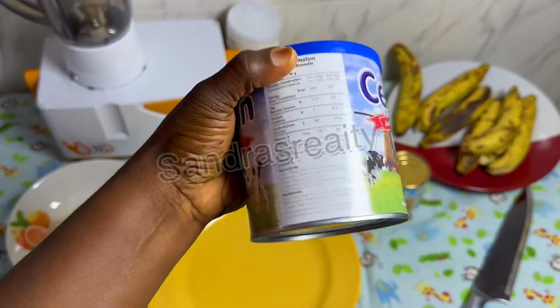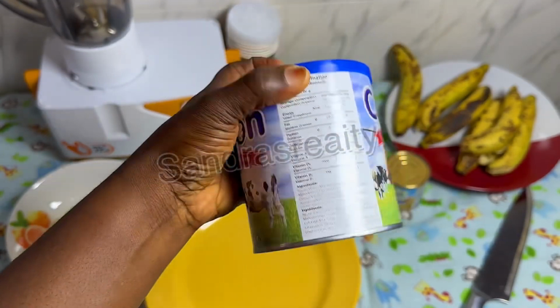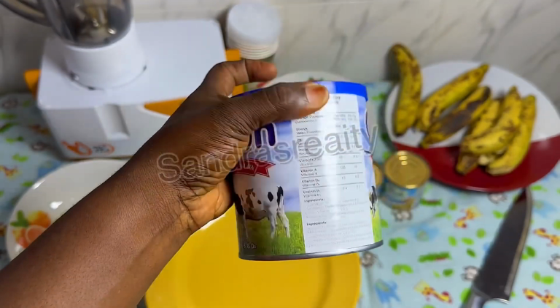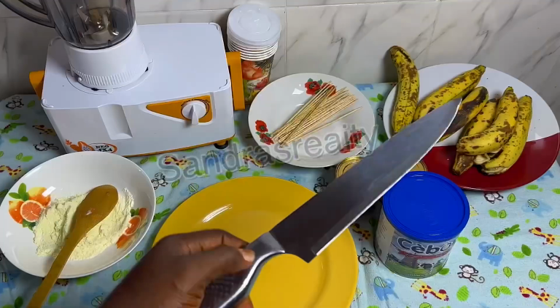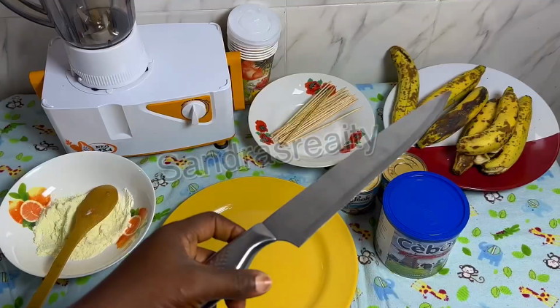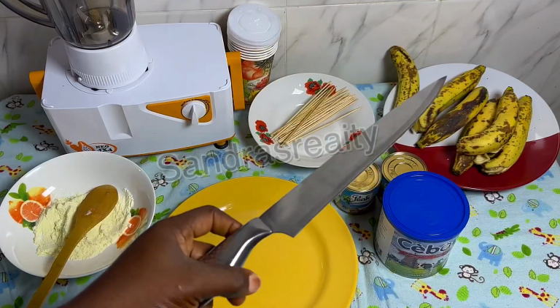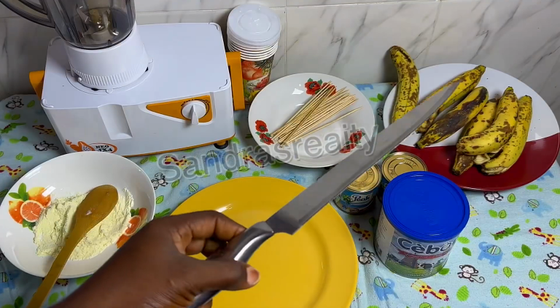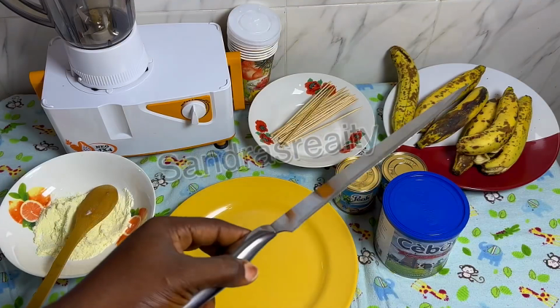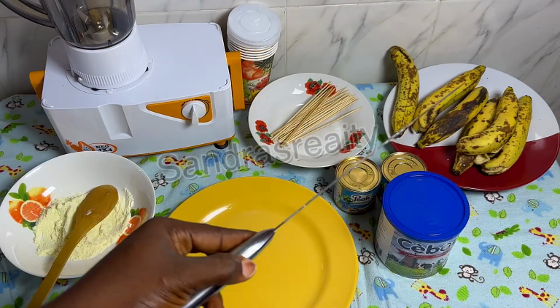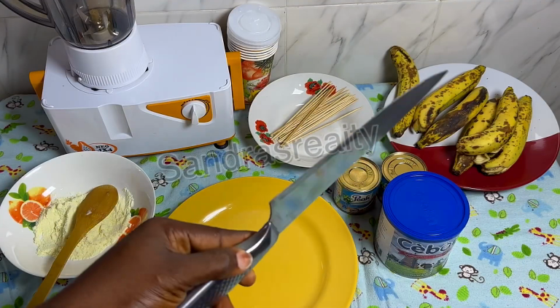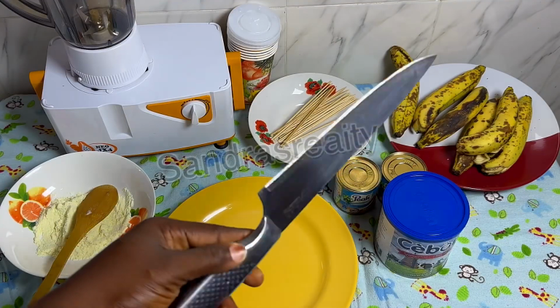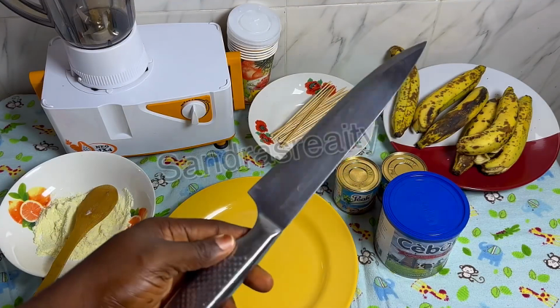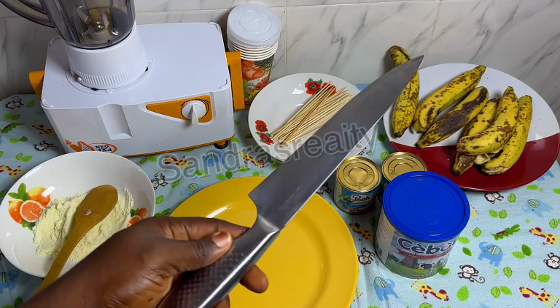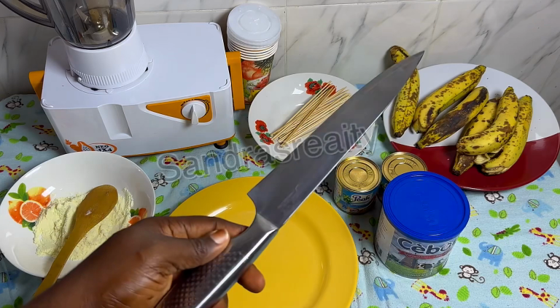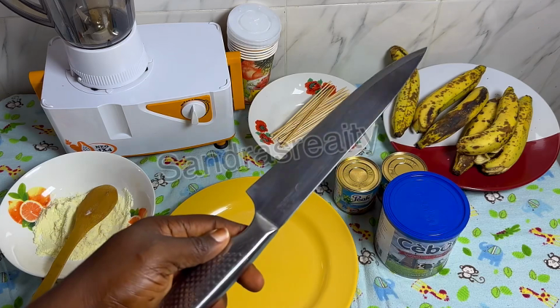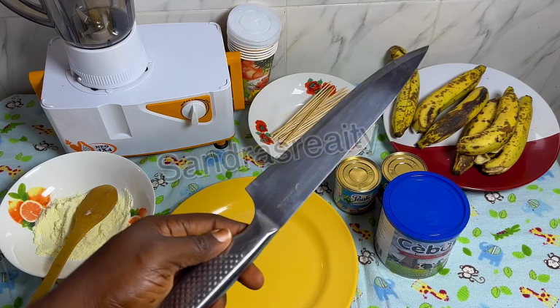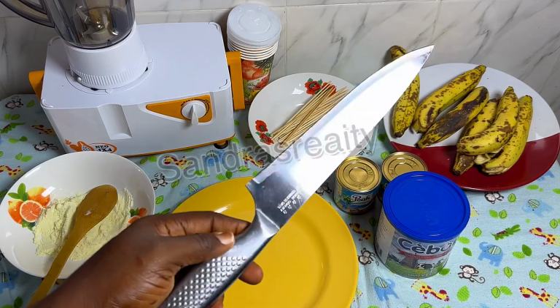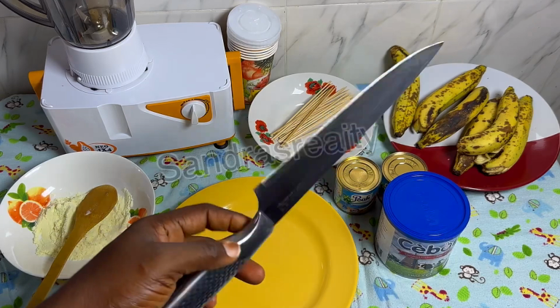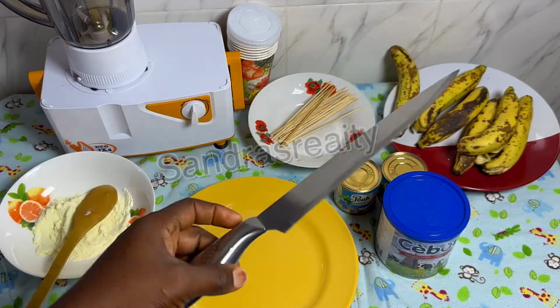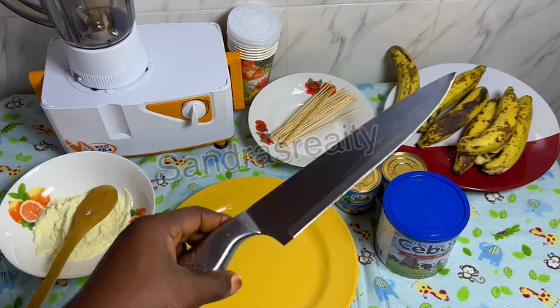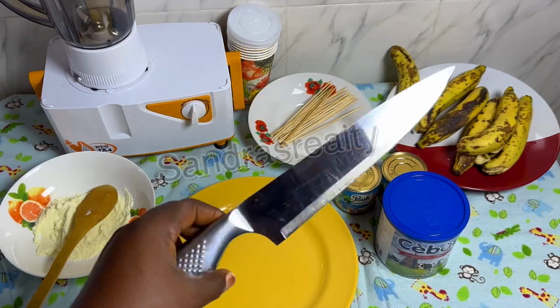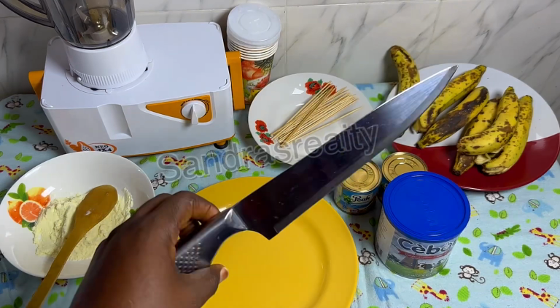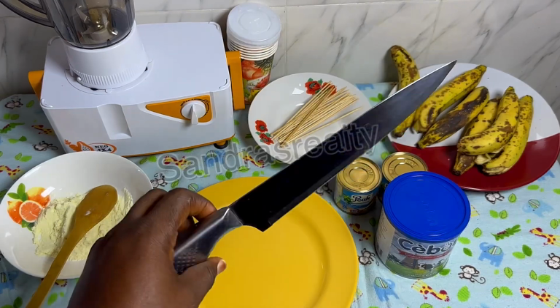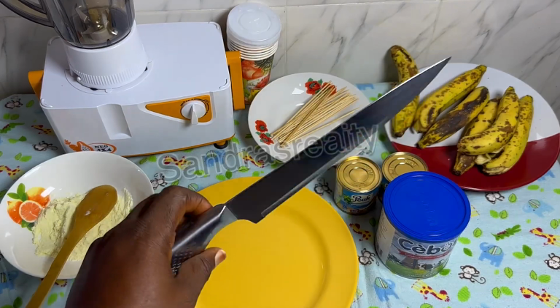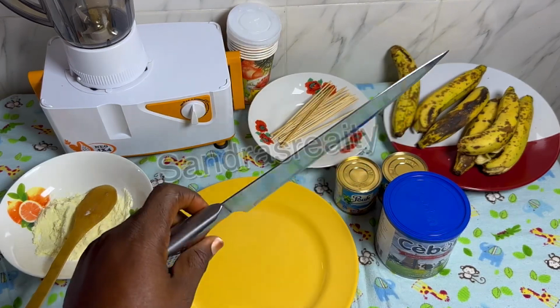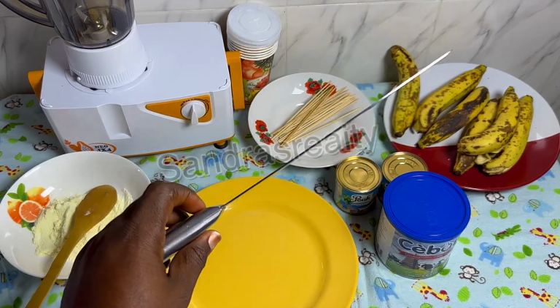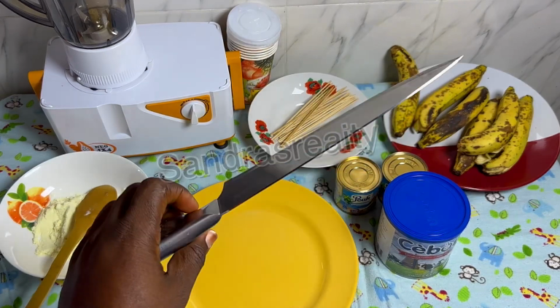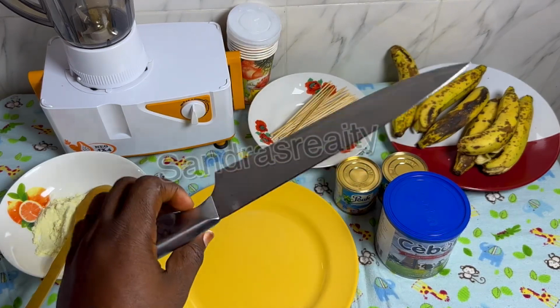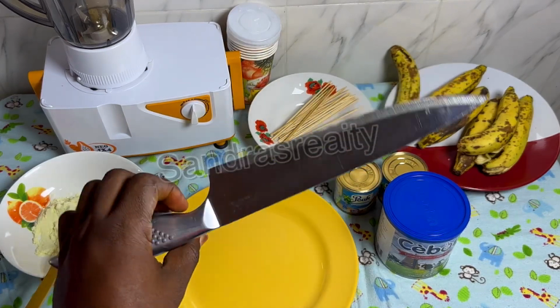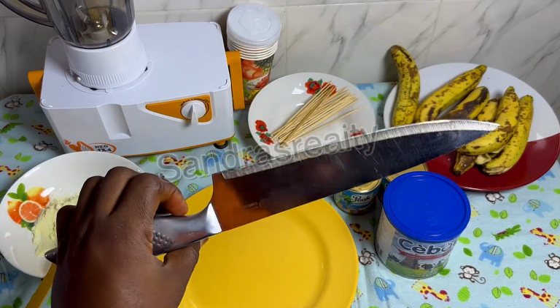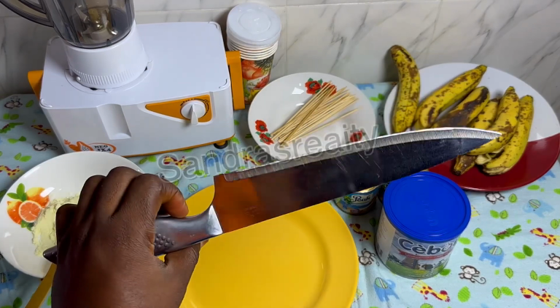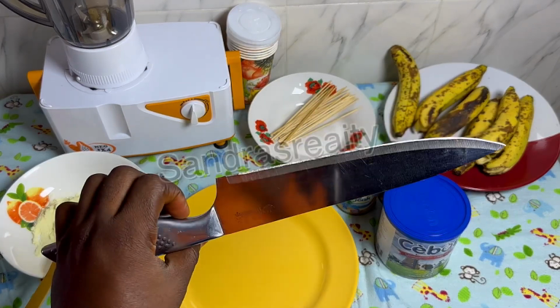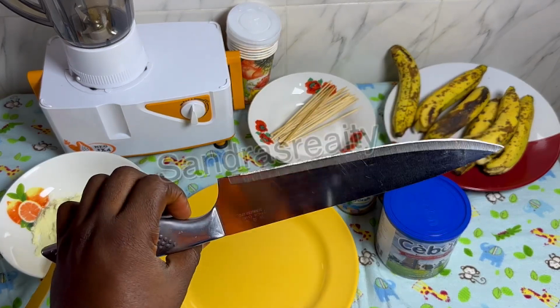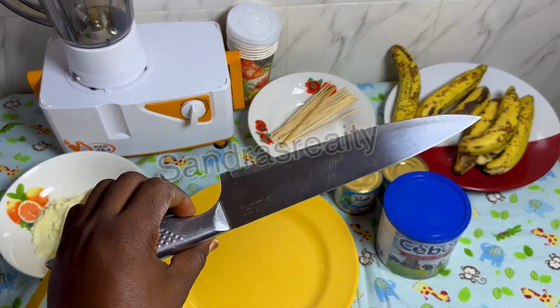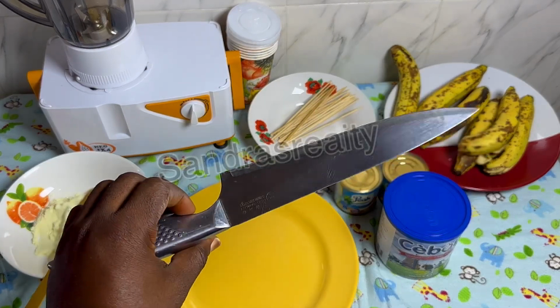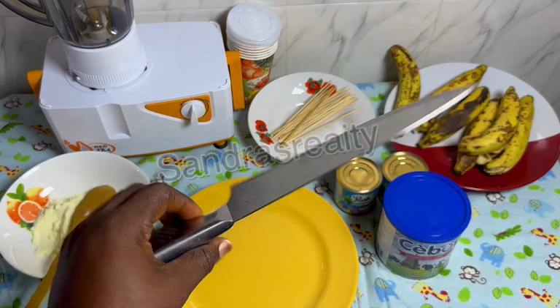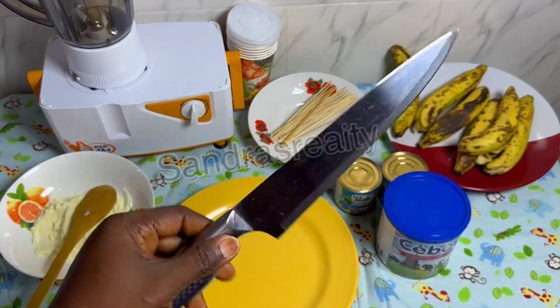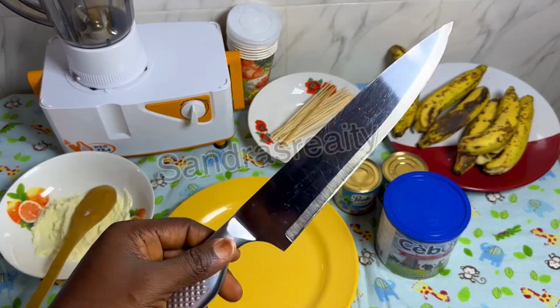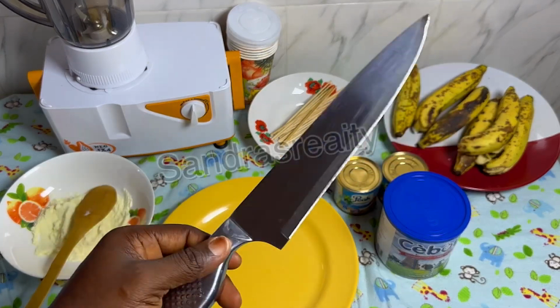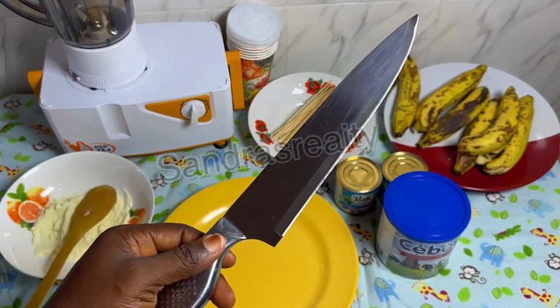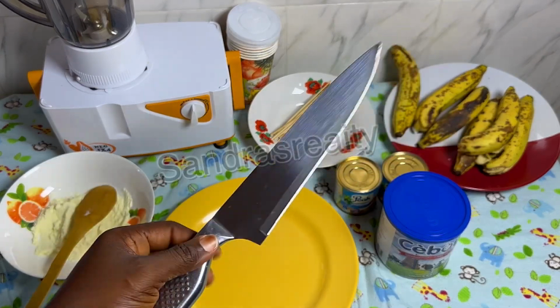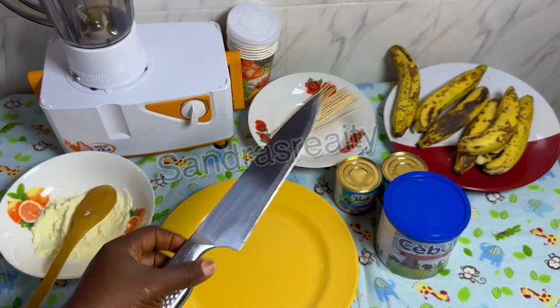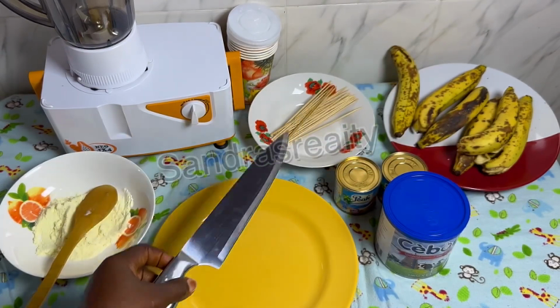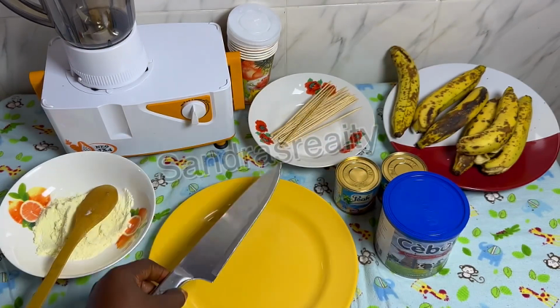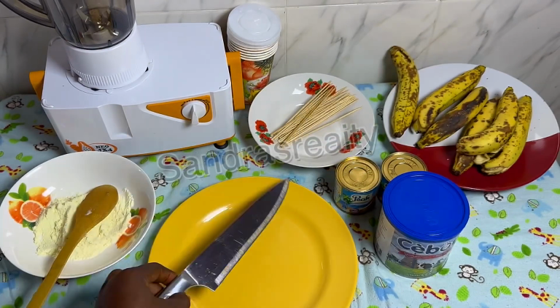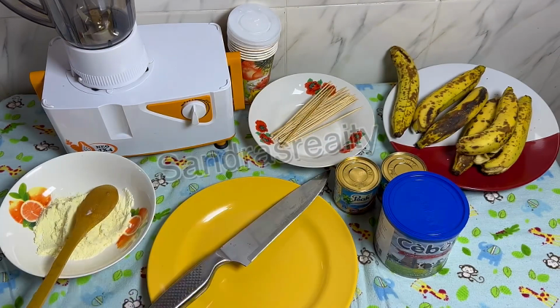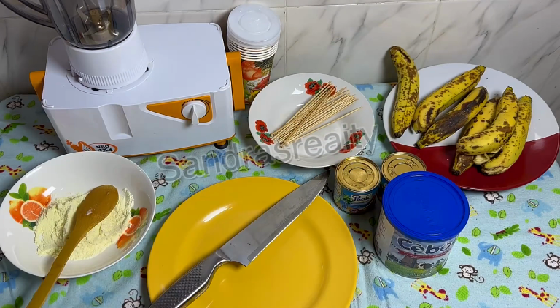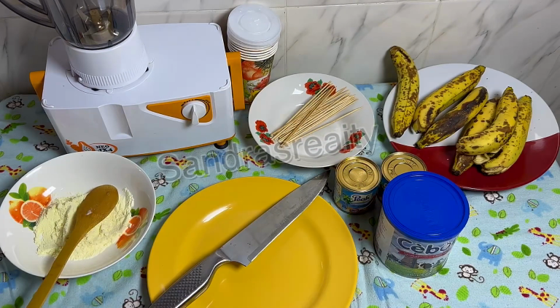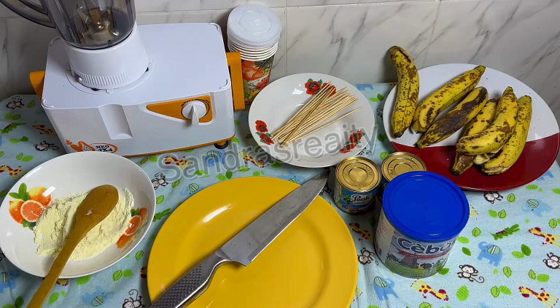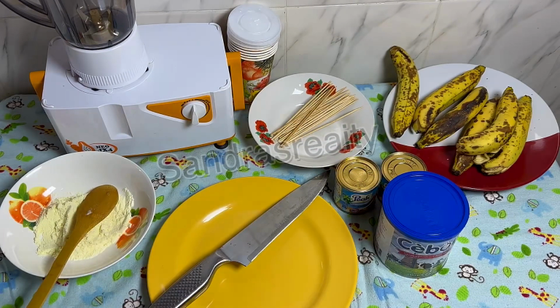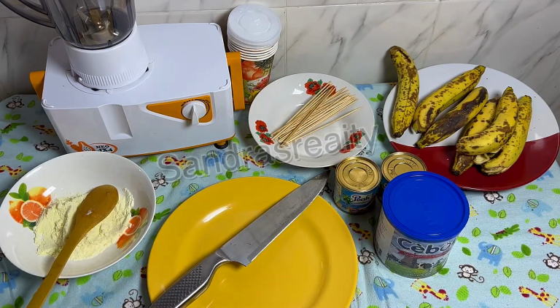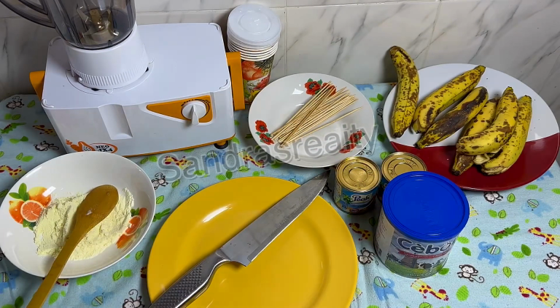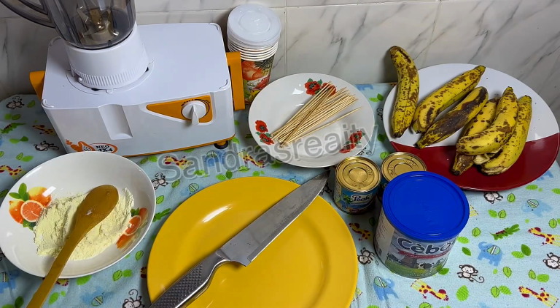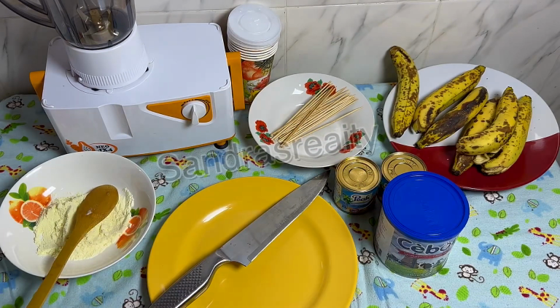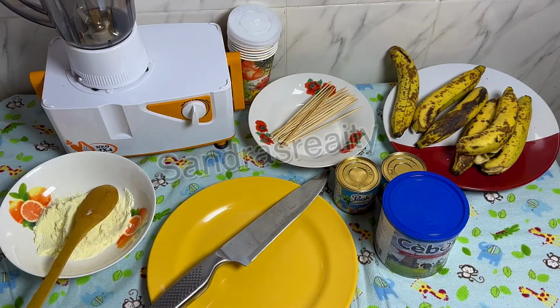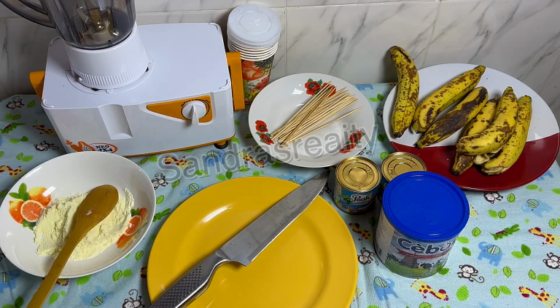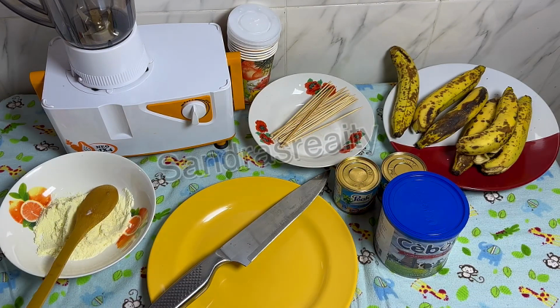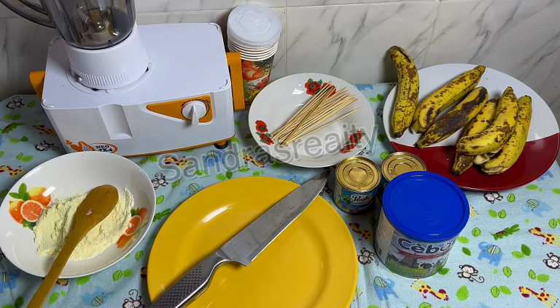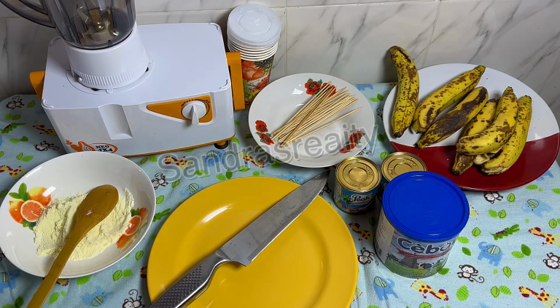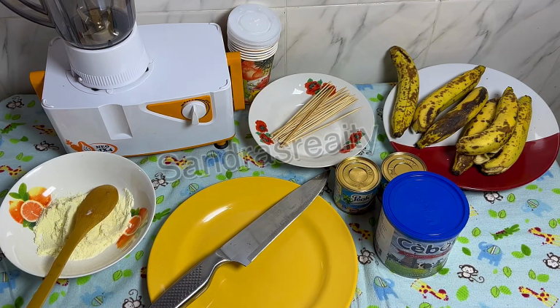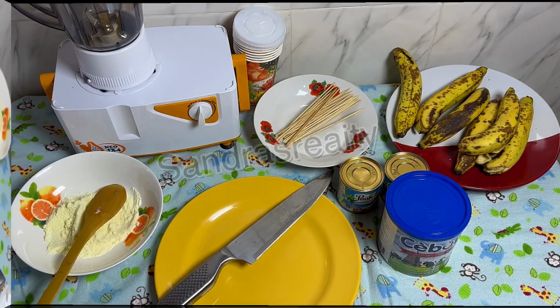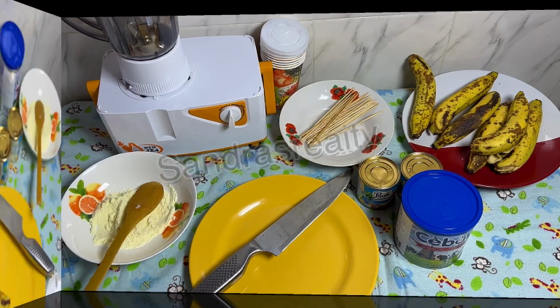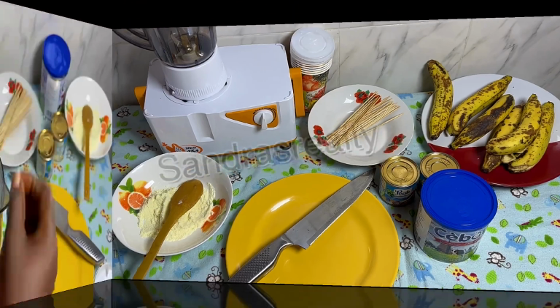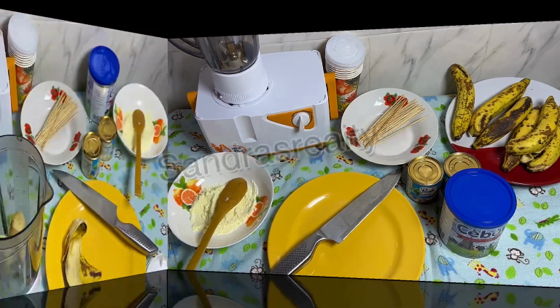Of course, you're going to need a knife to cut your banana into smaller pieces. So let us dive right into the video.